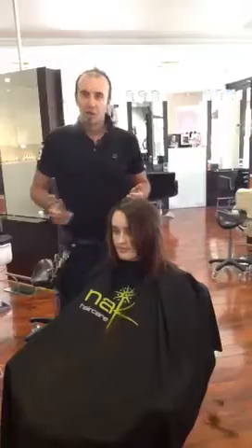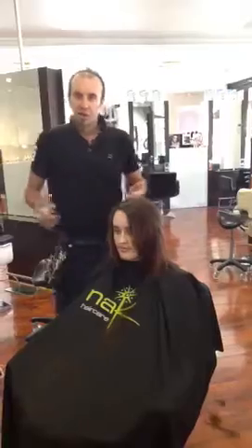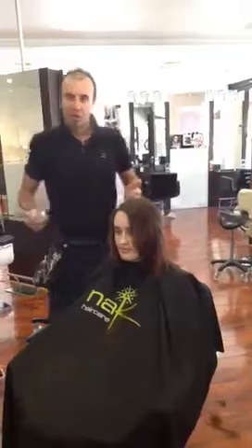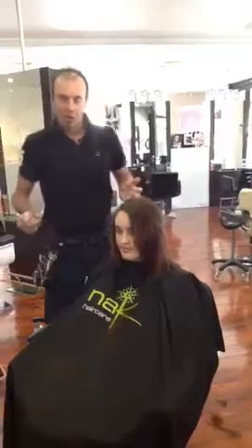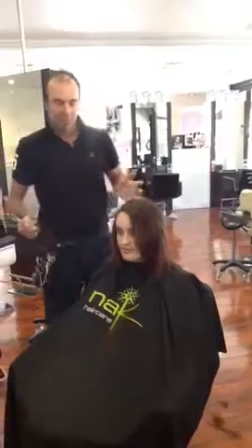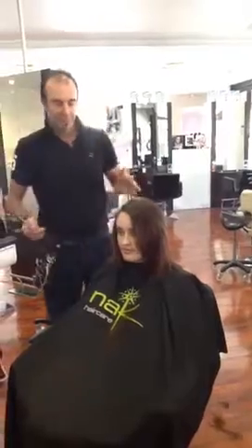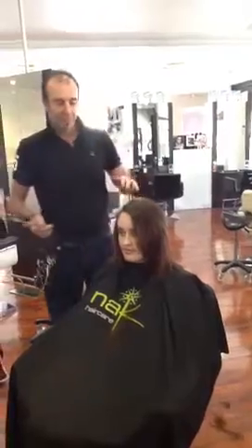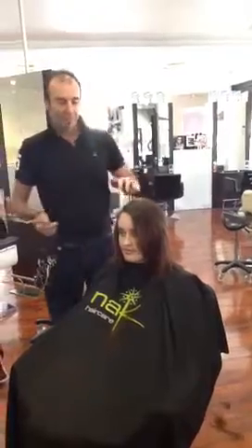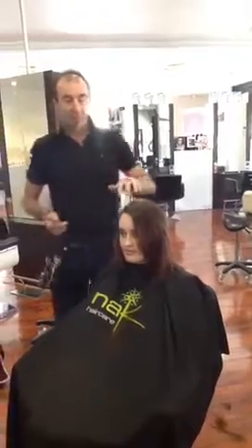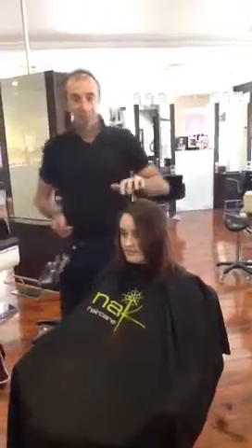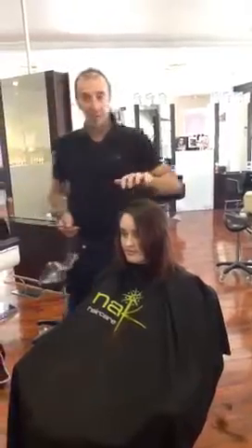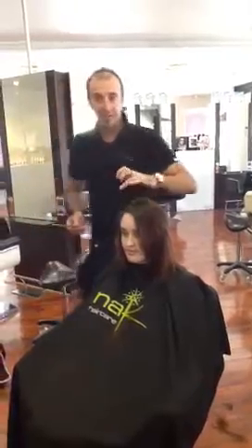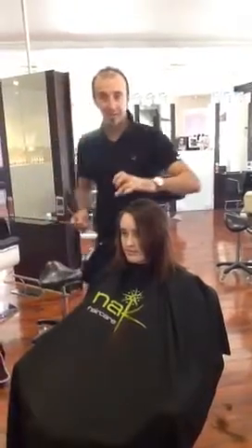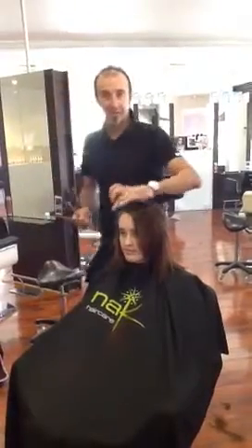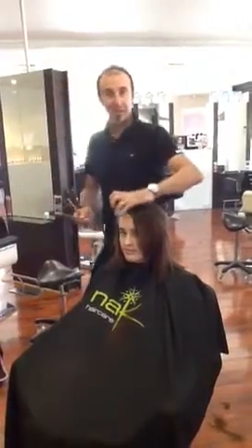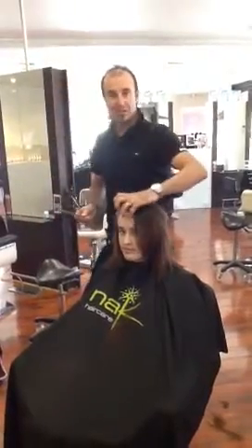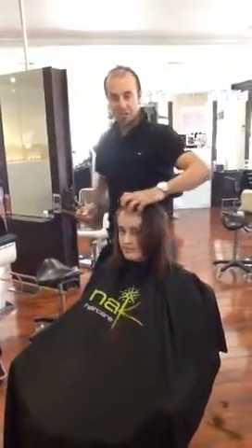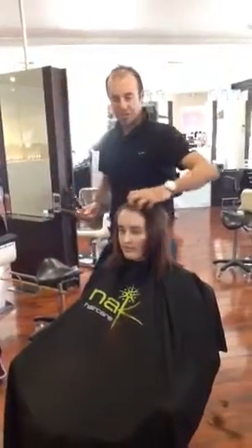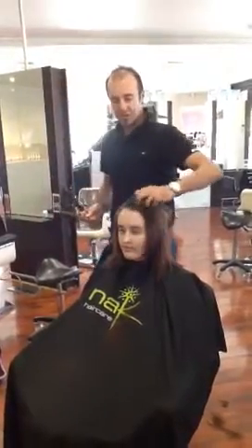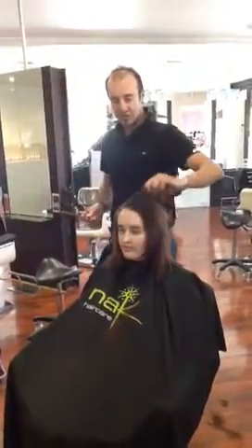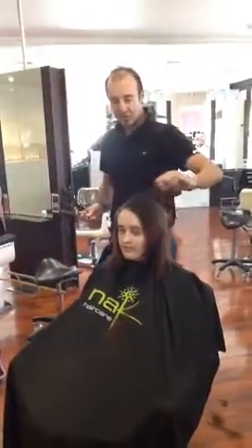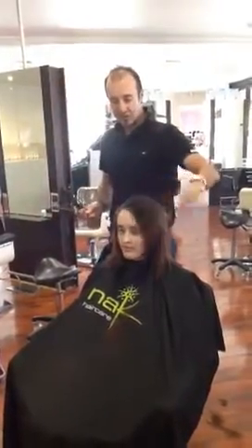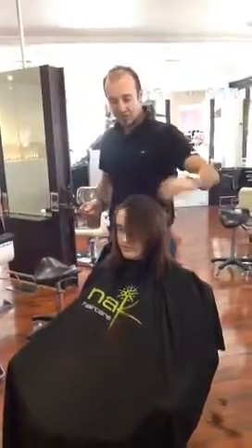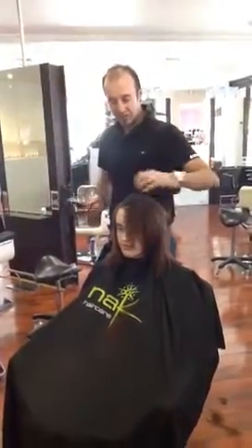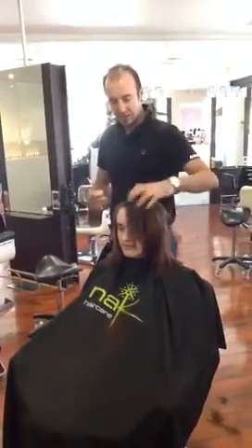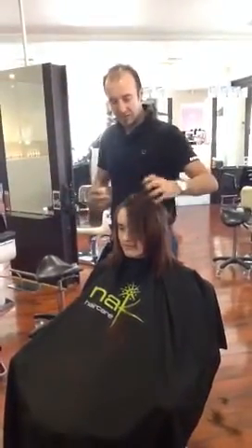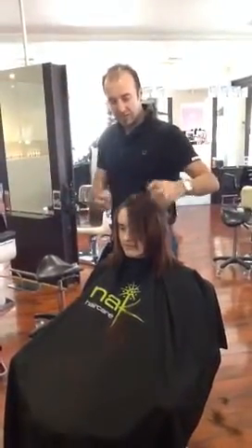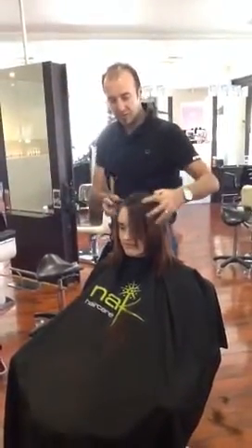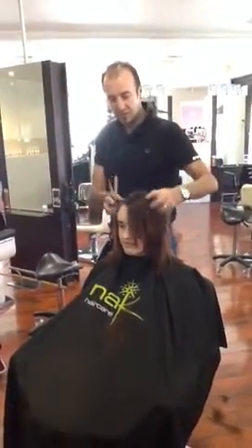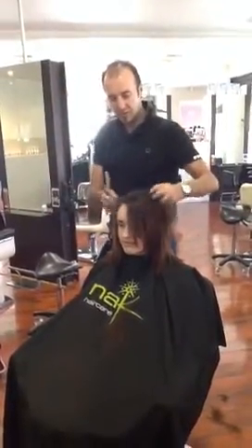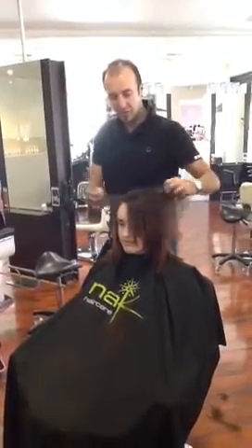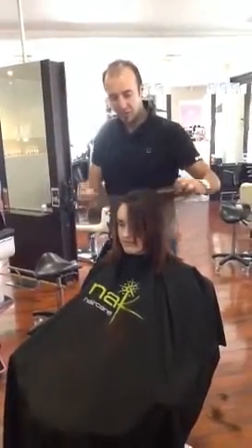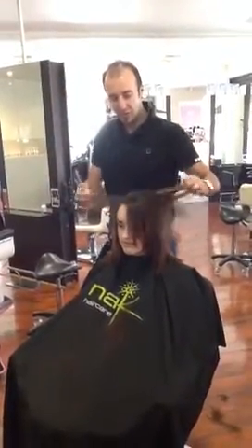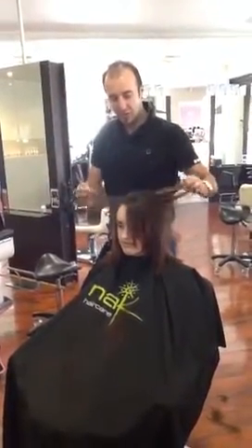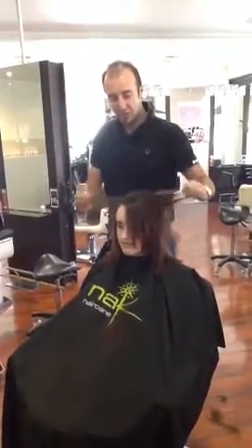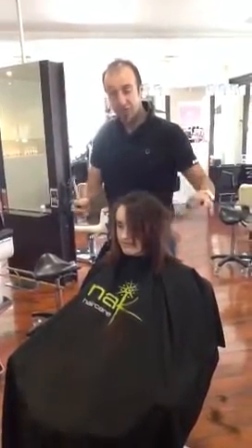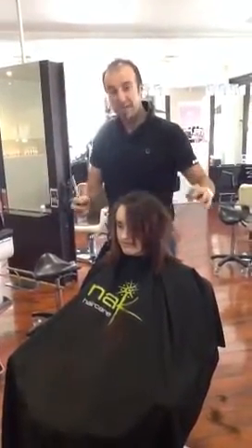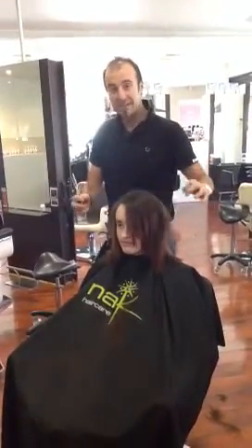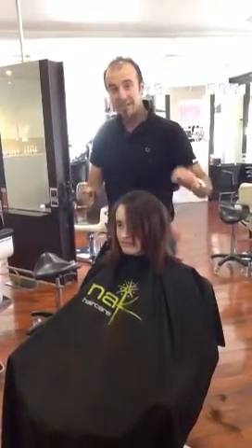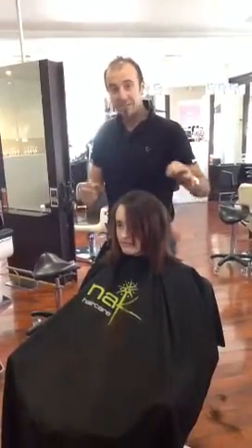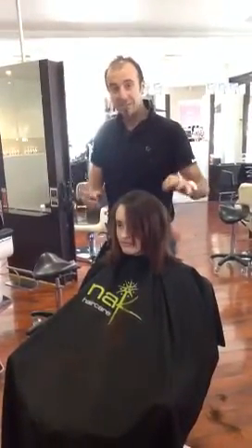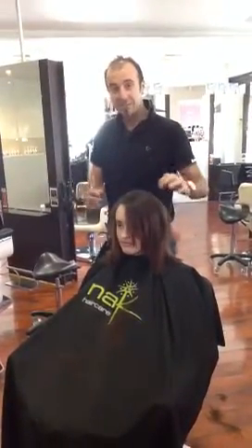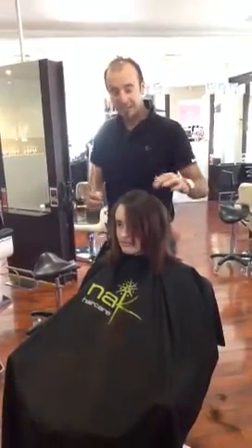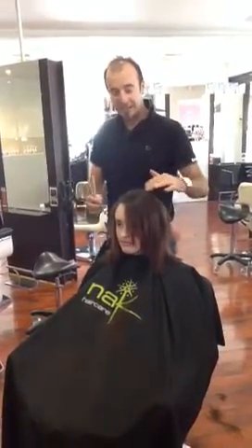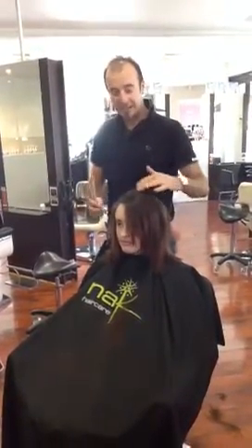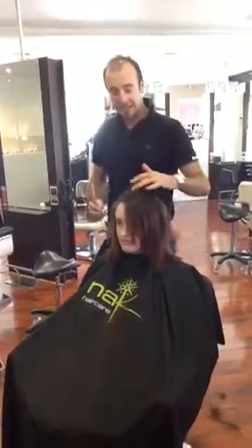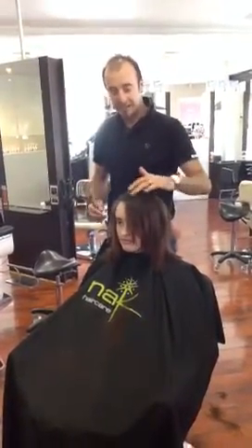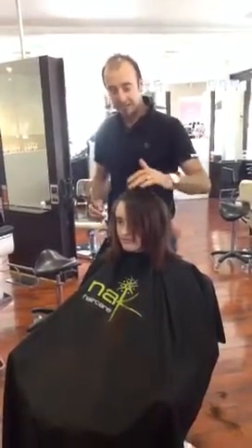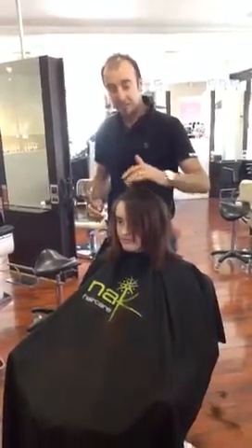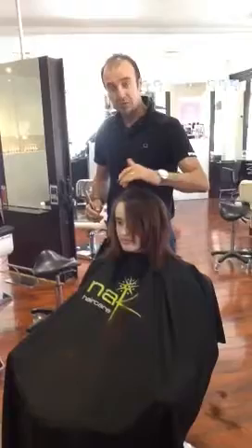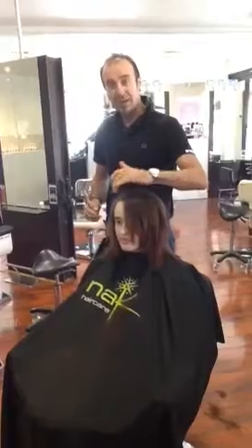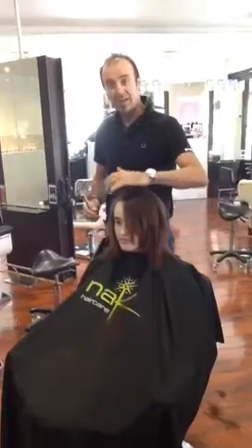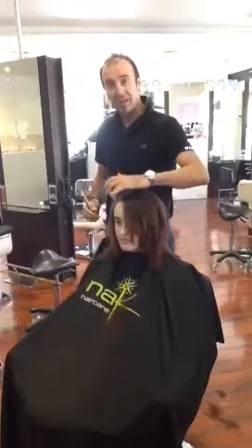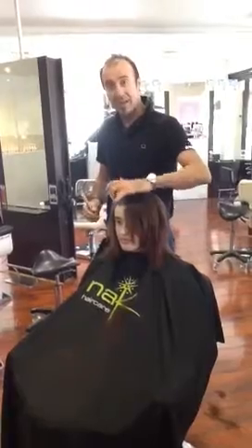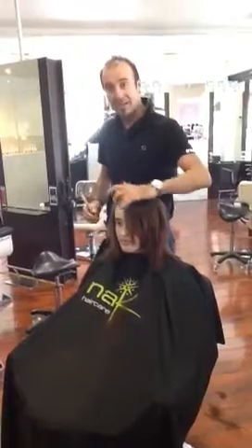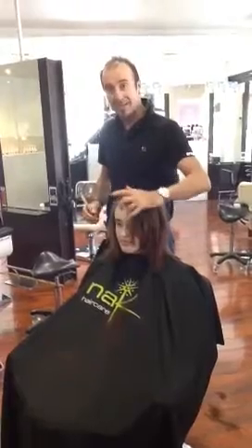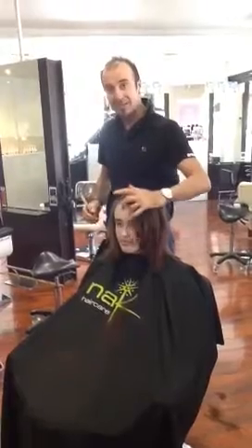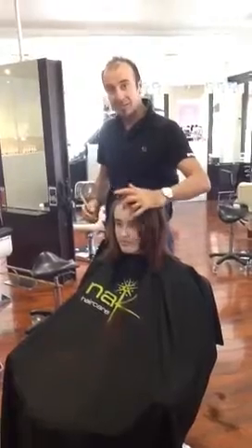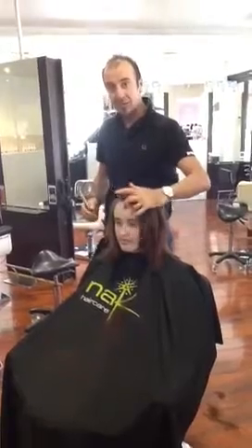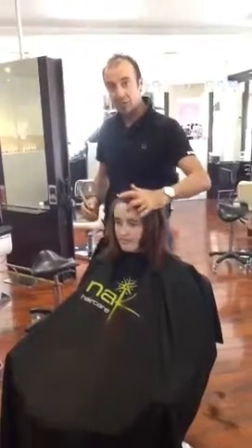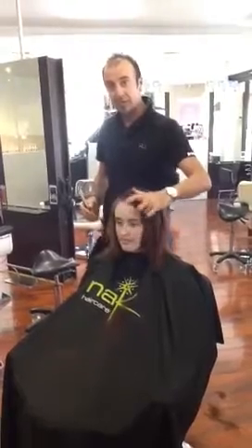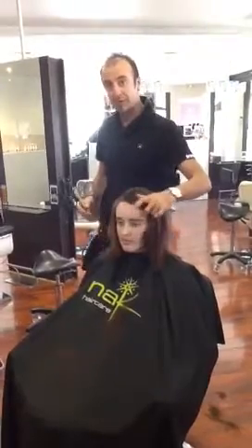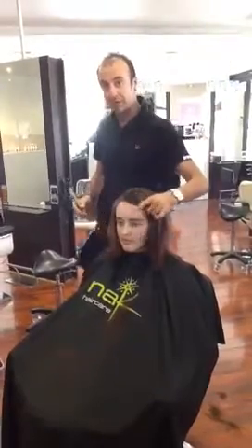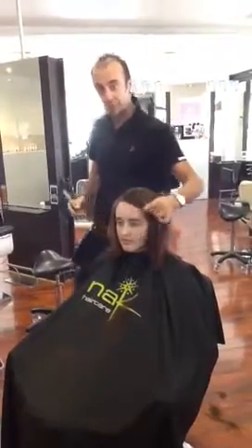Hi, I'm Stephen from Basin Education, and today I just want to show you a great simple technique to create that asymmetric fringe.